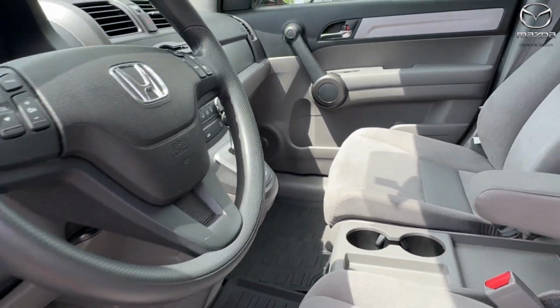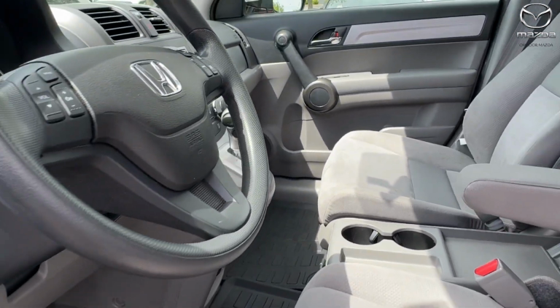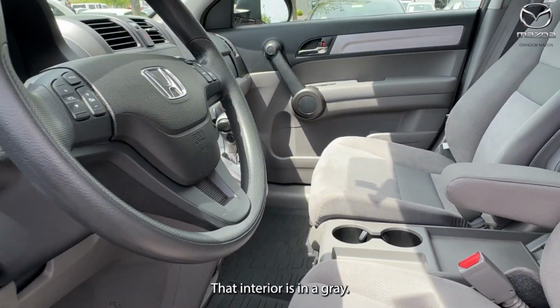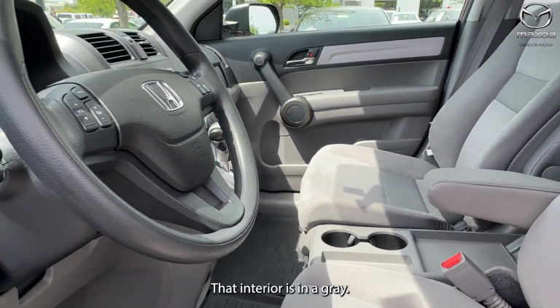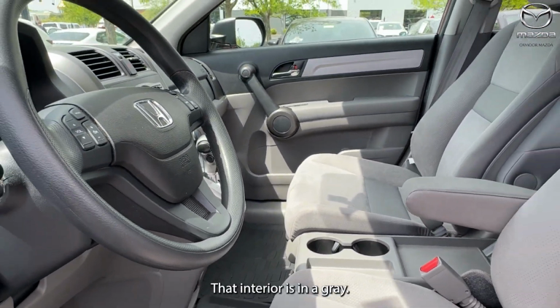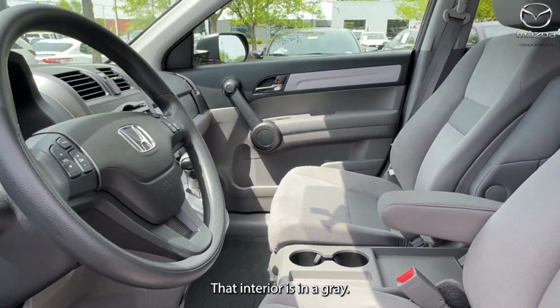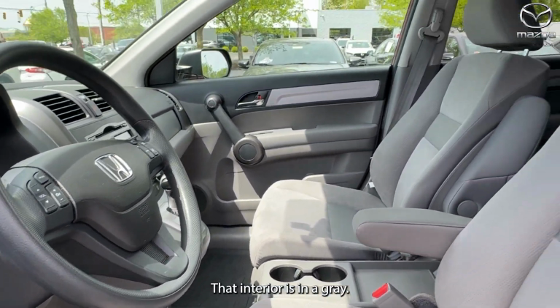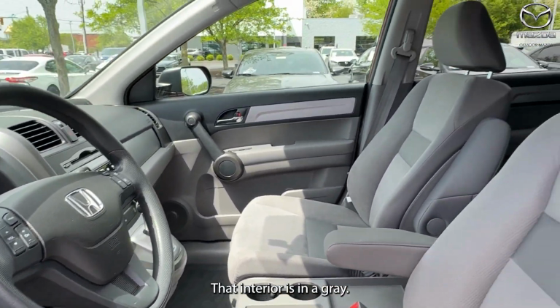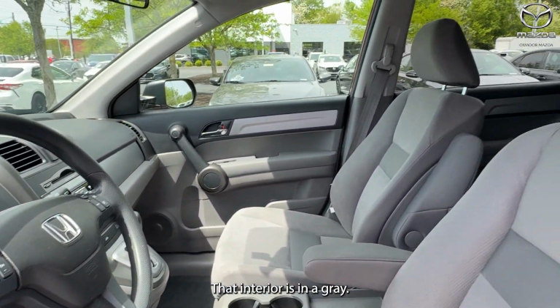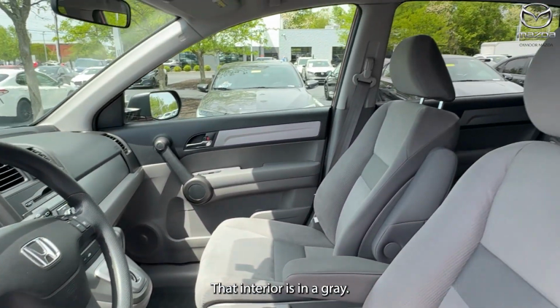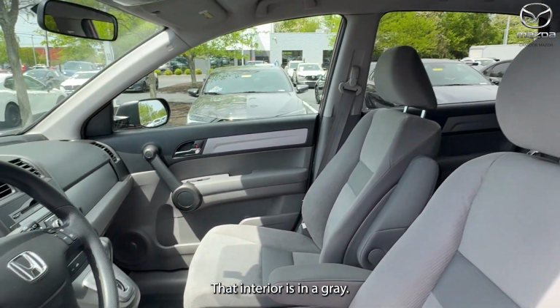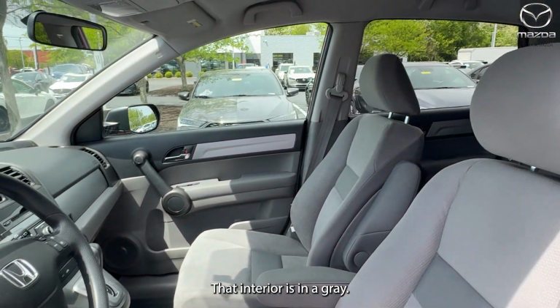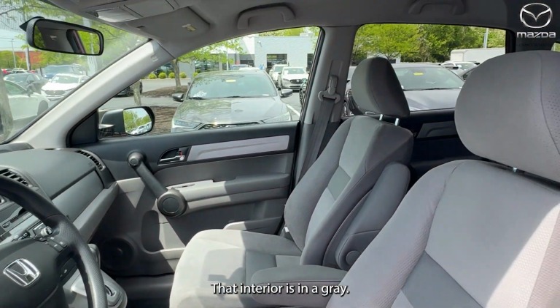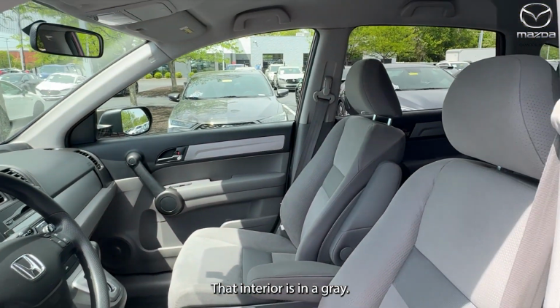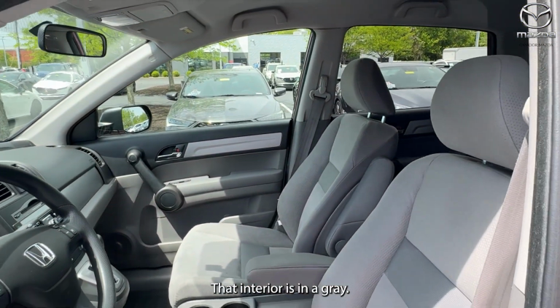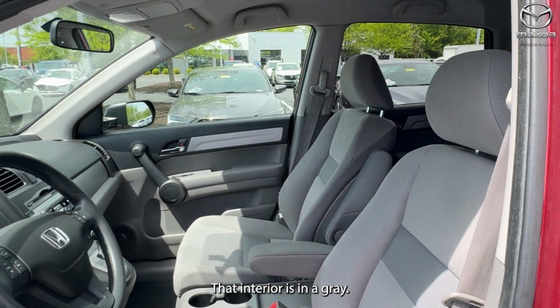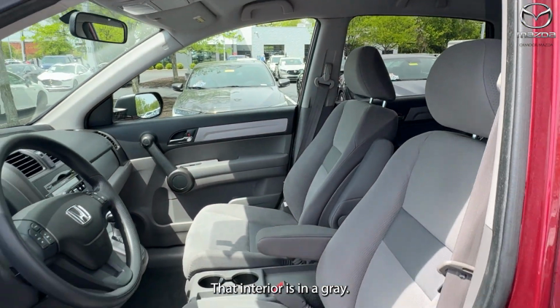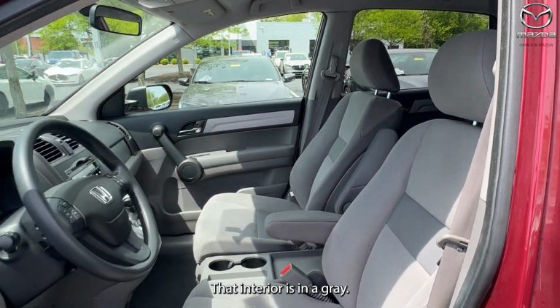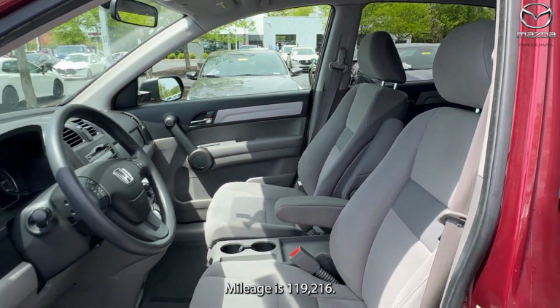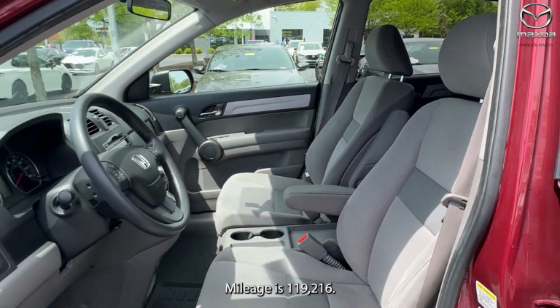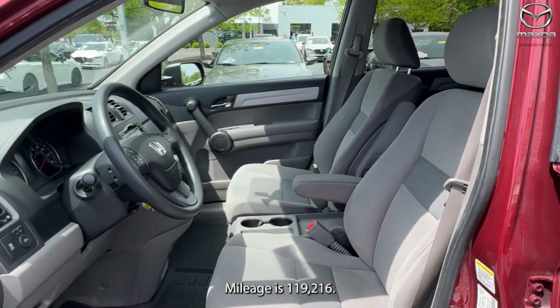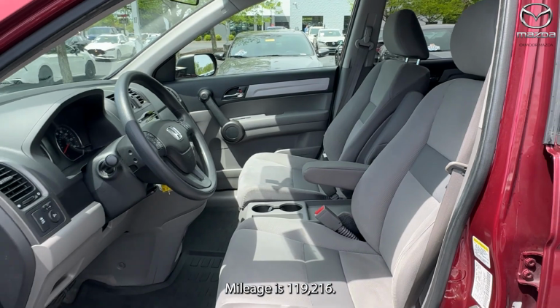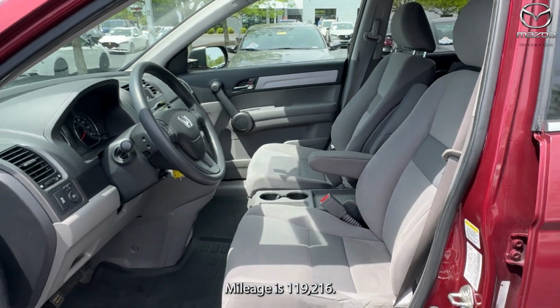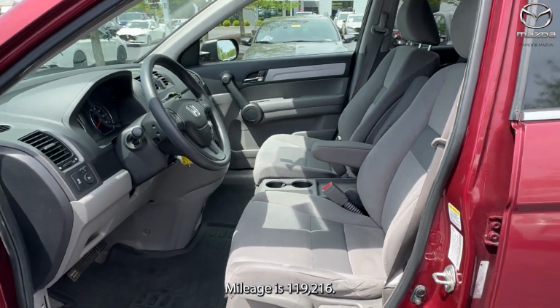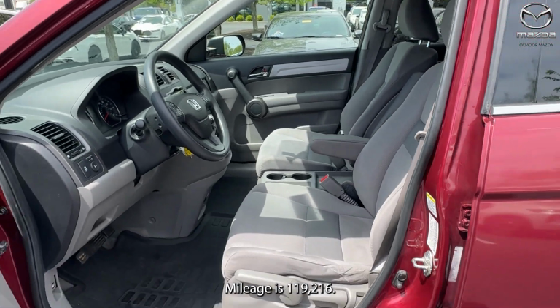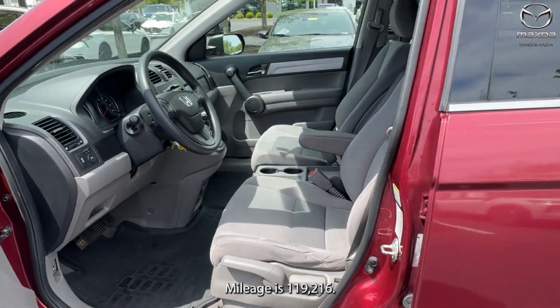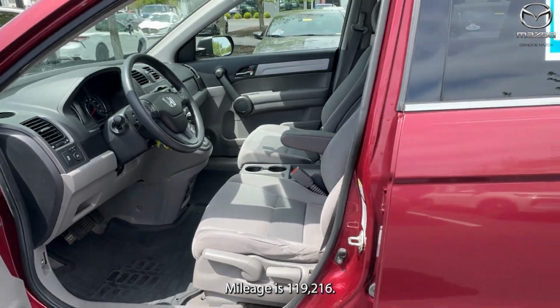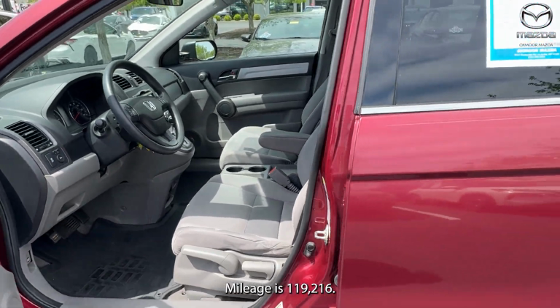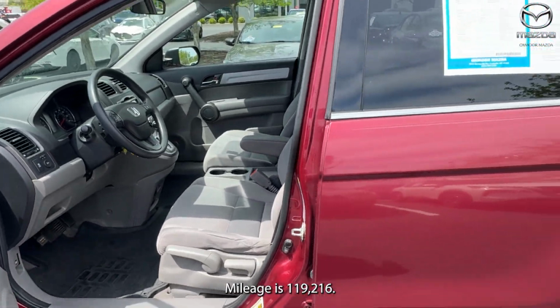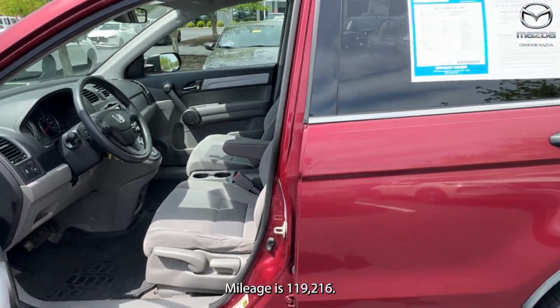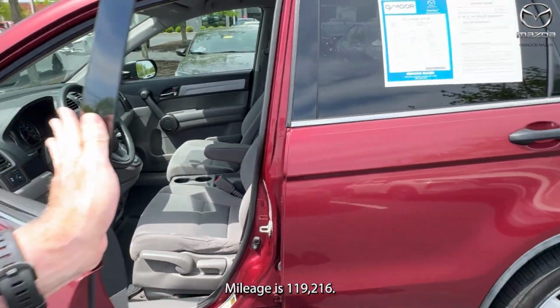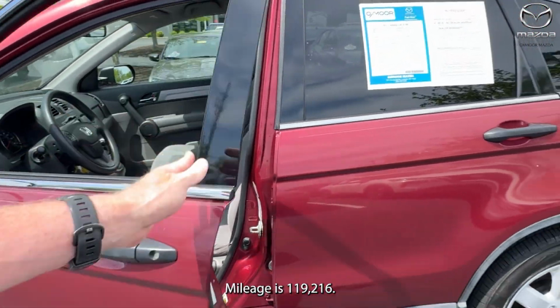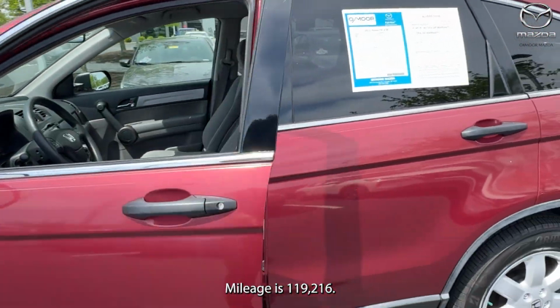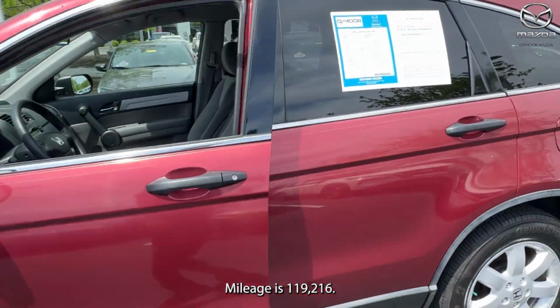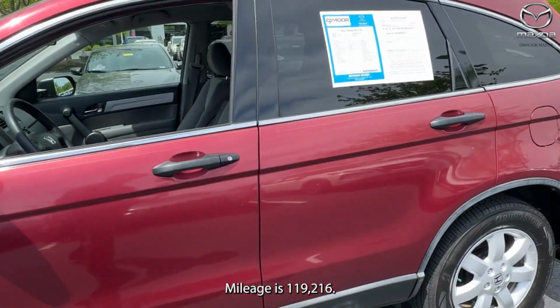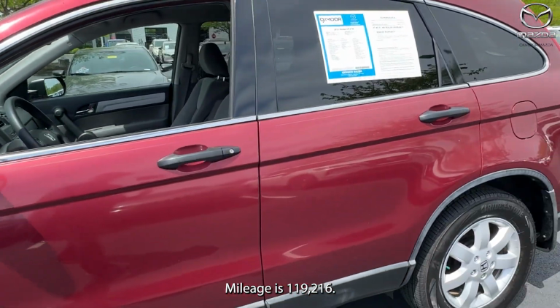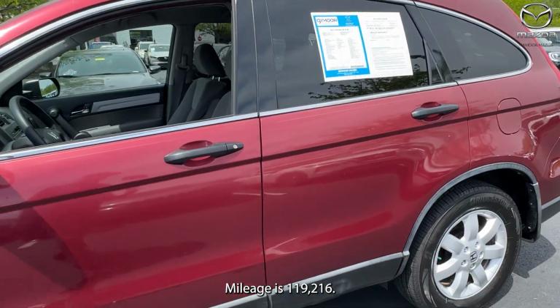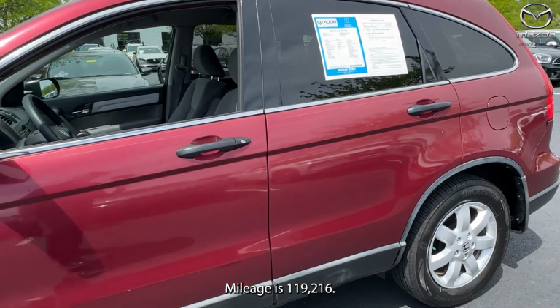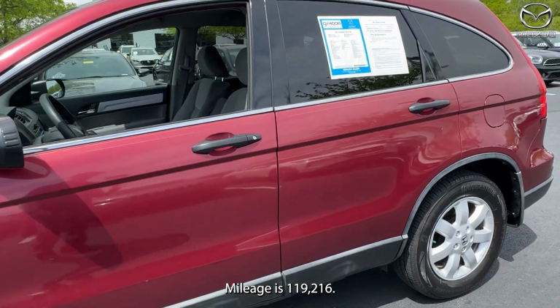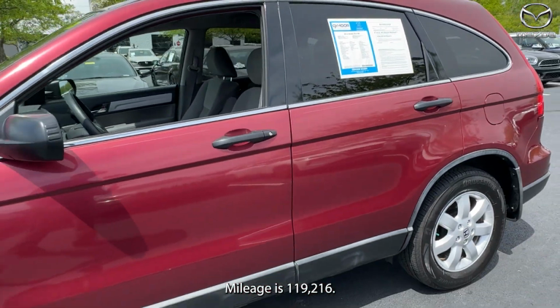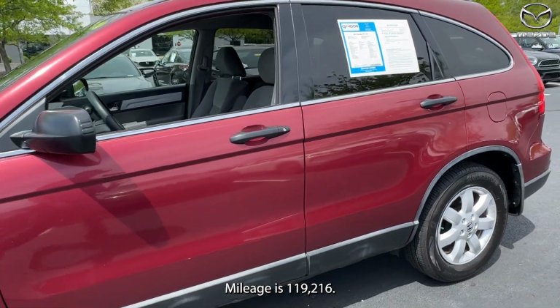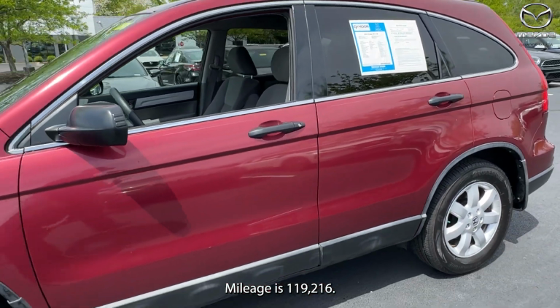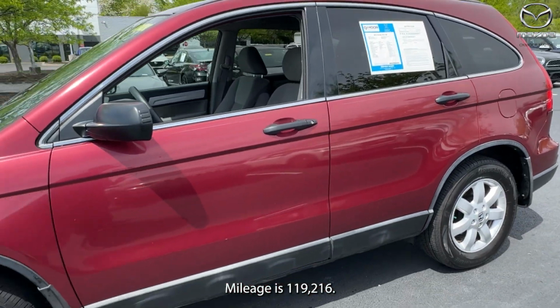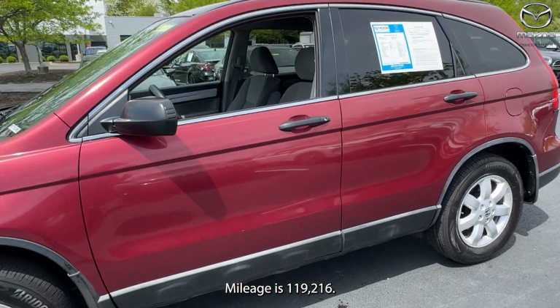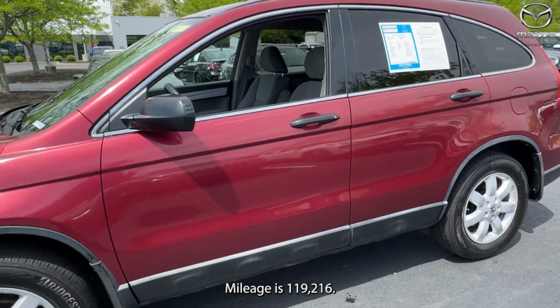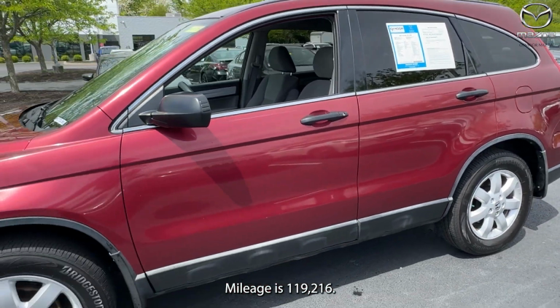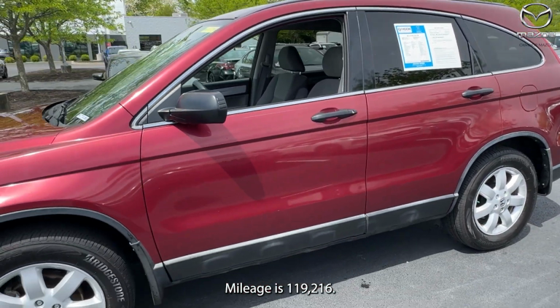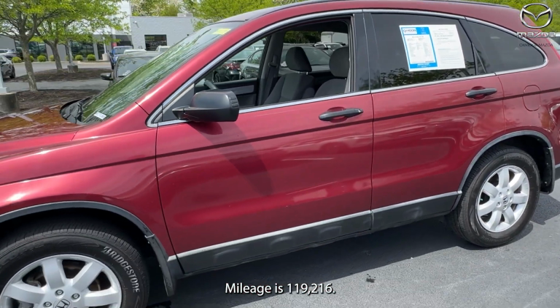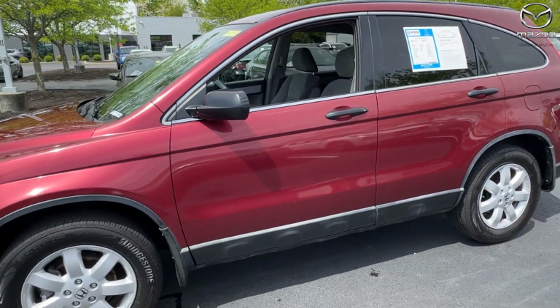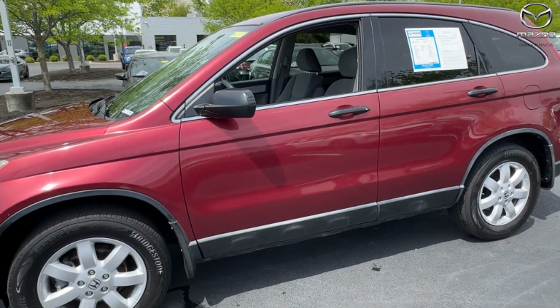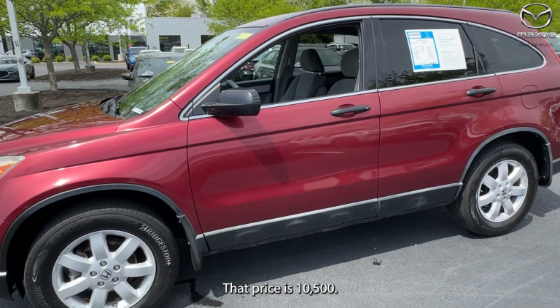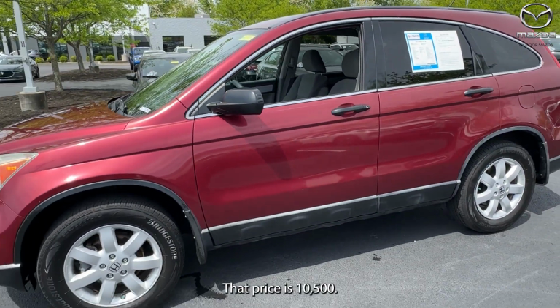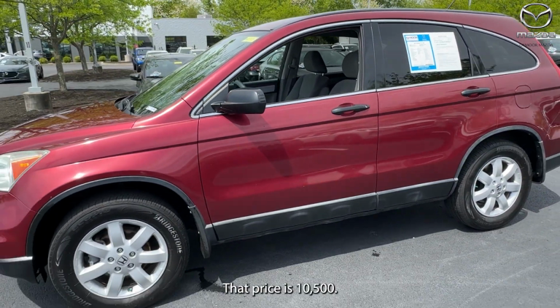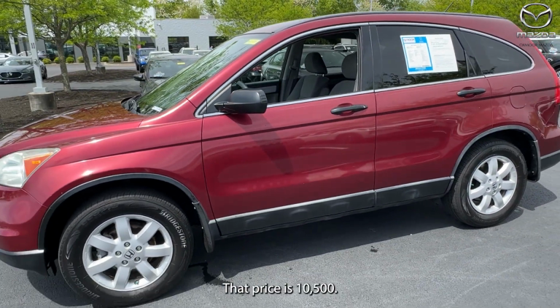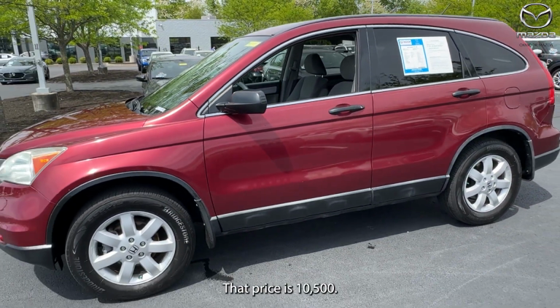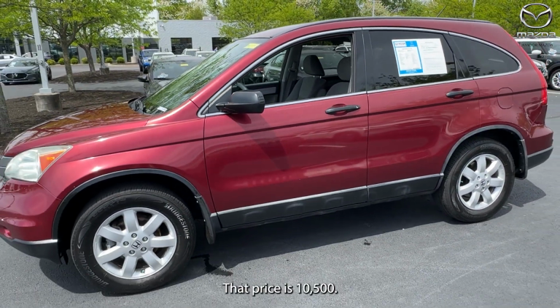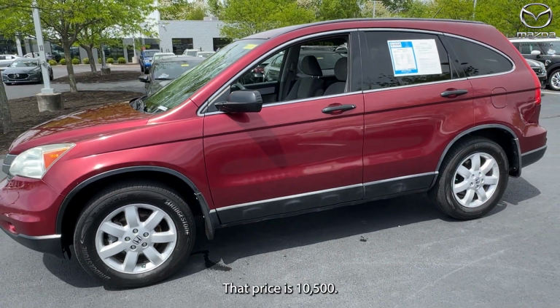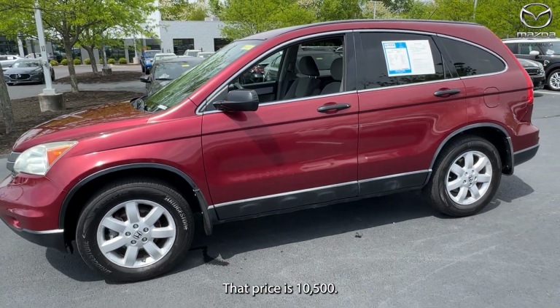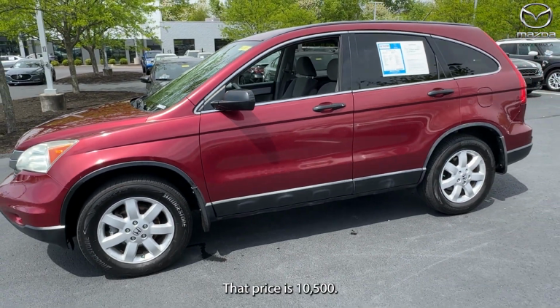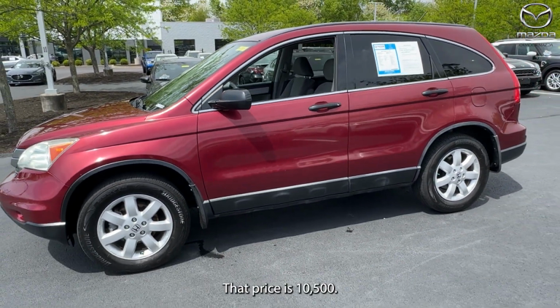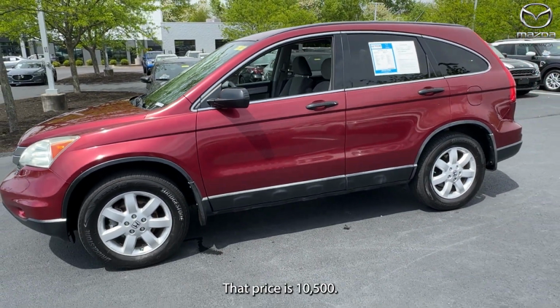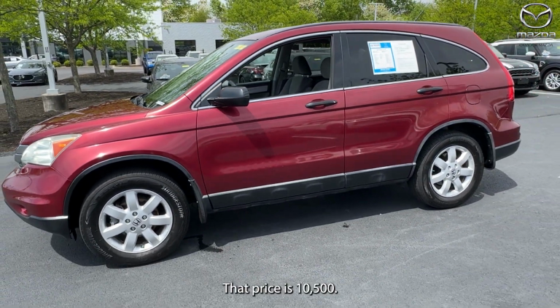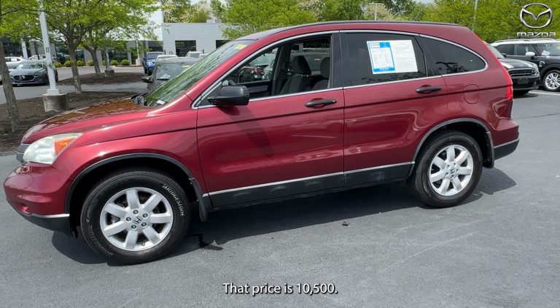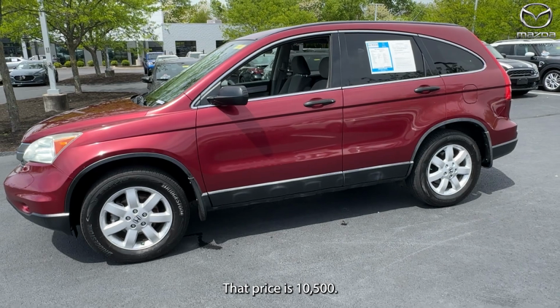The interior is in gray. Mileage is 119,216 miles. The price is $10,500.